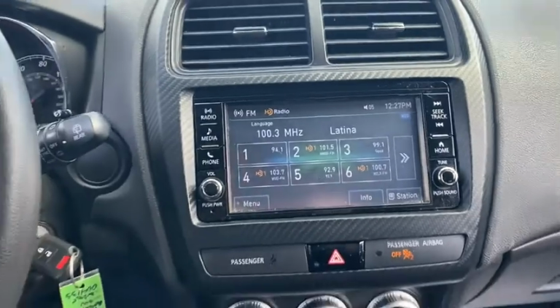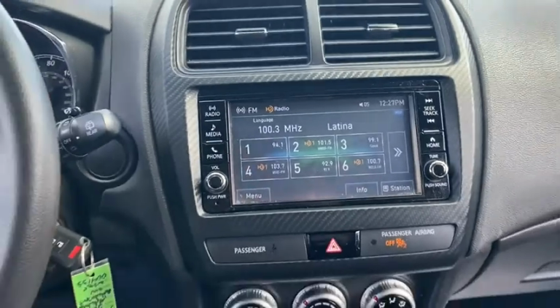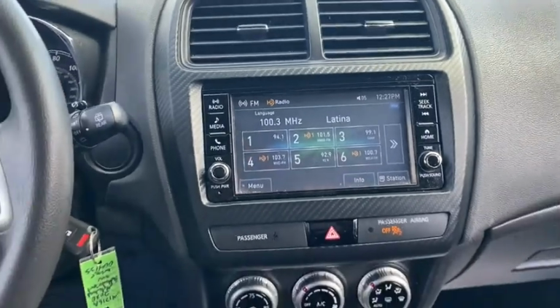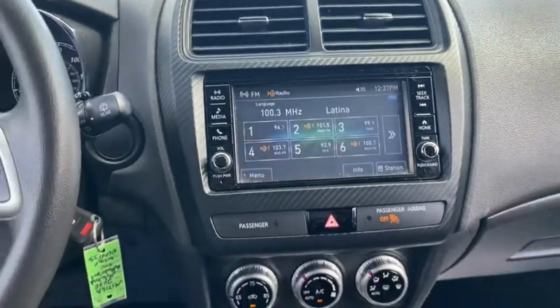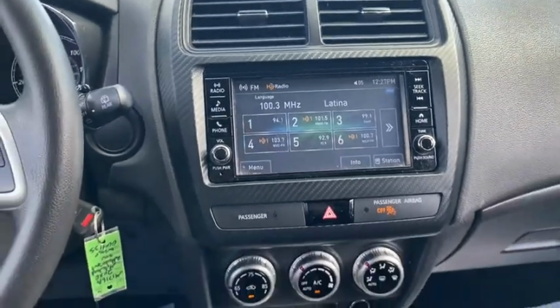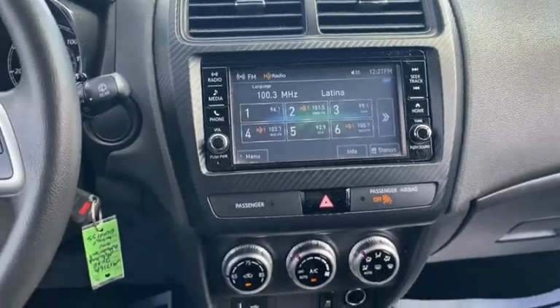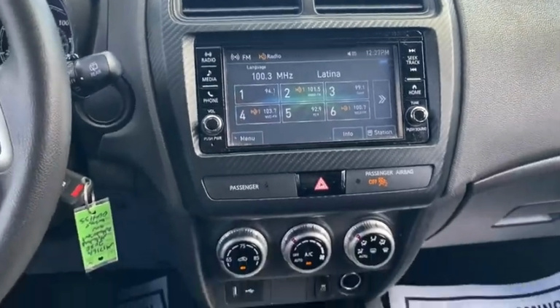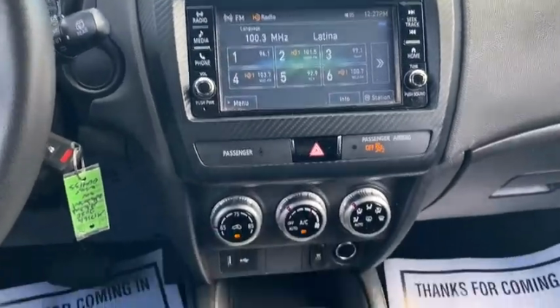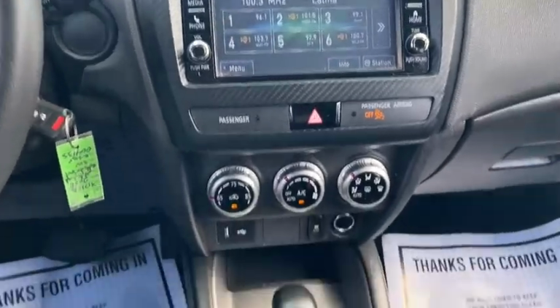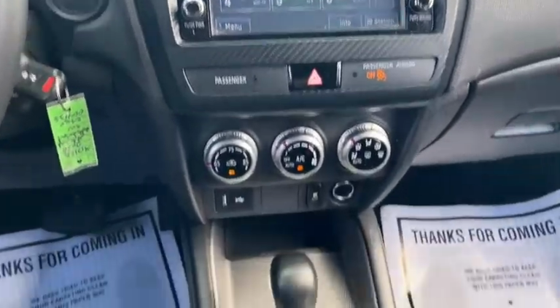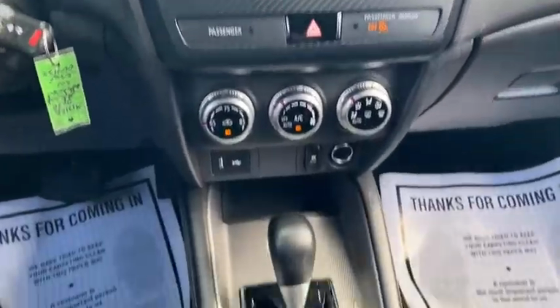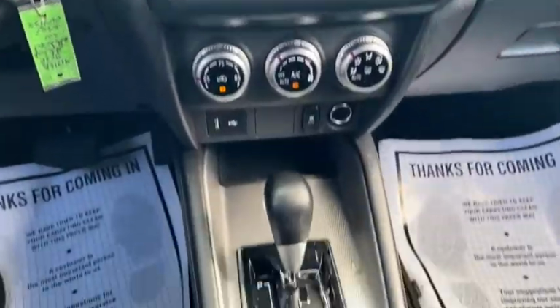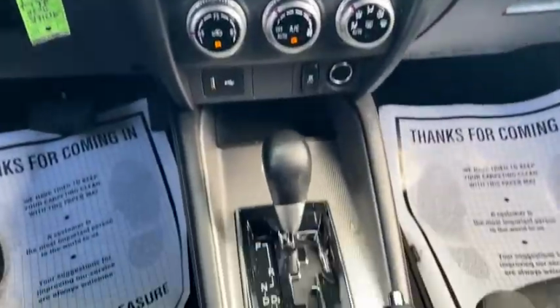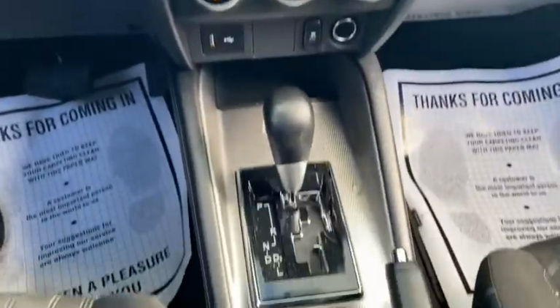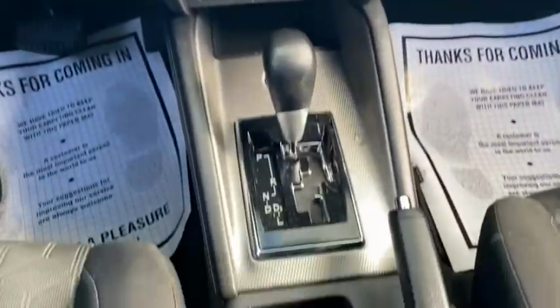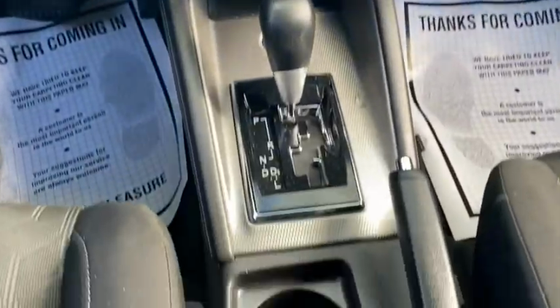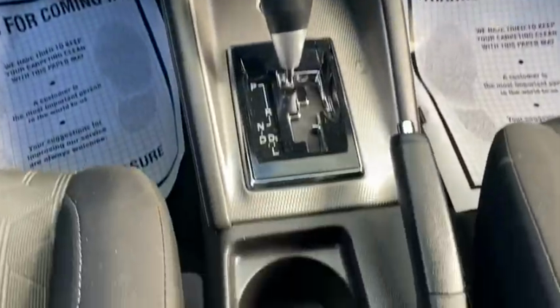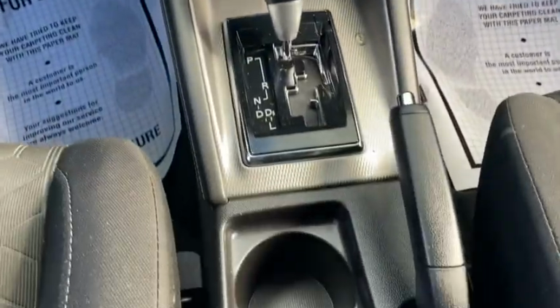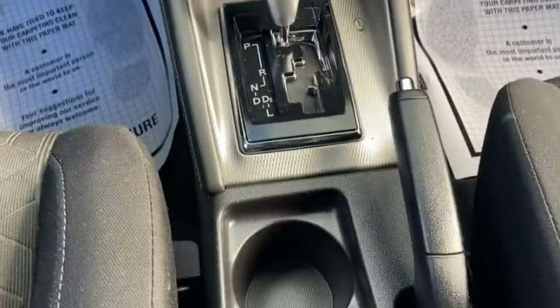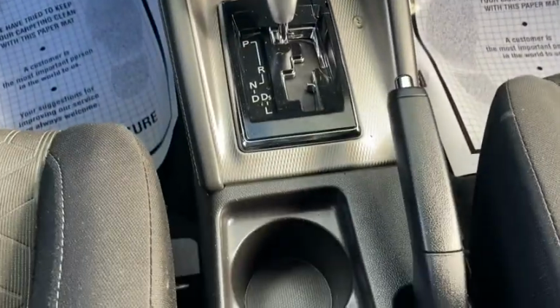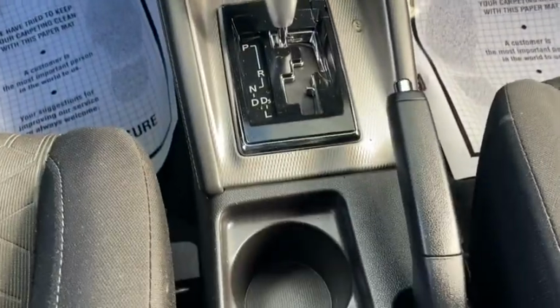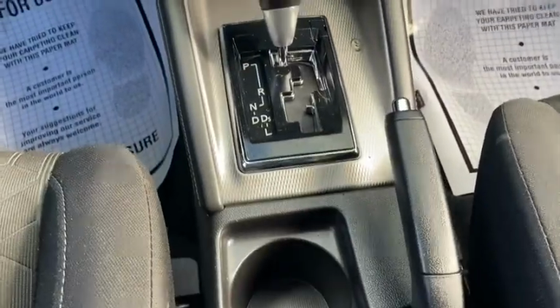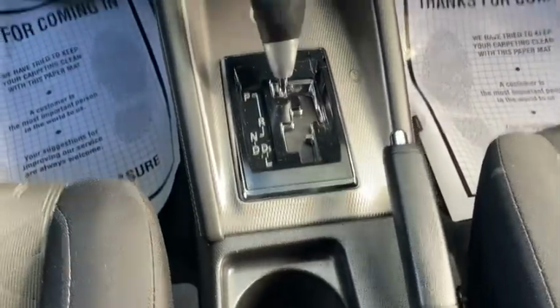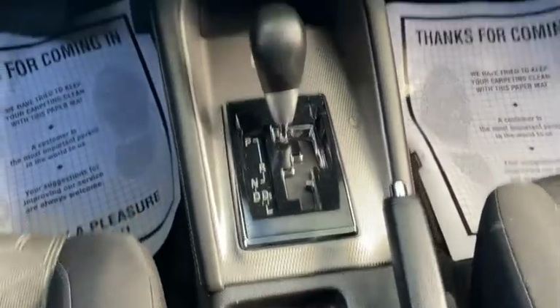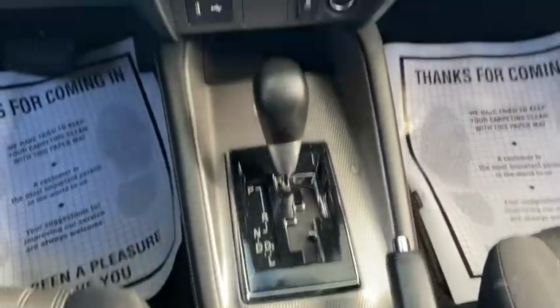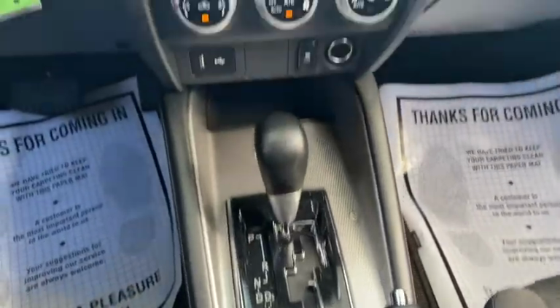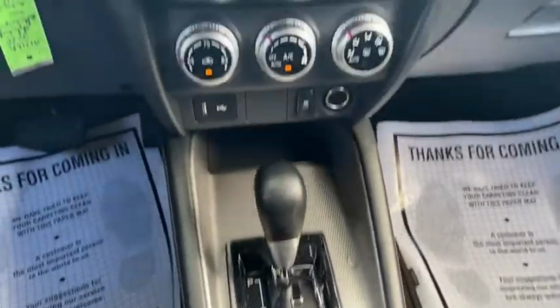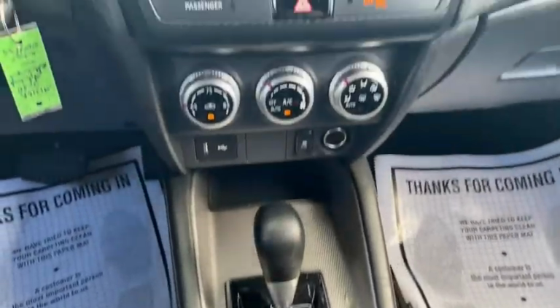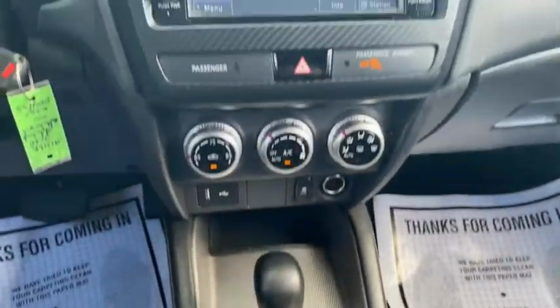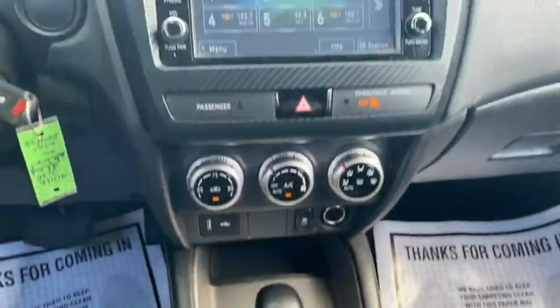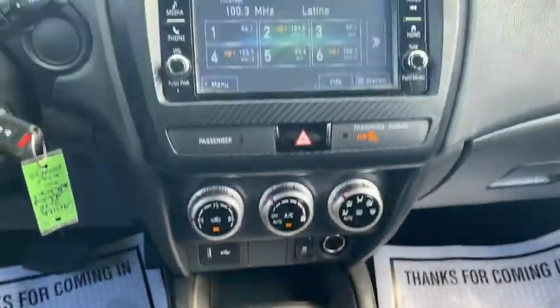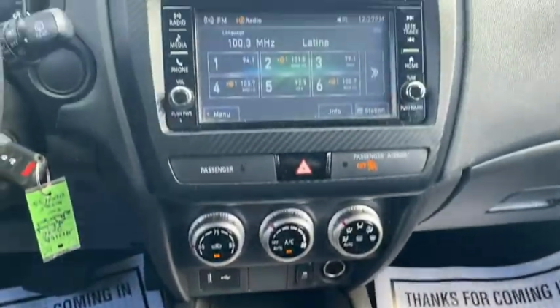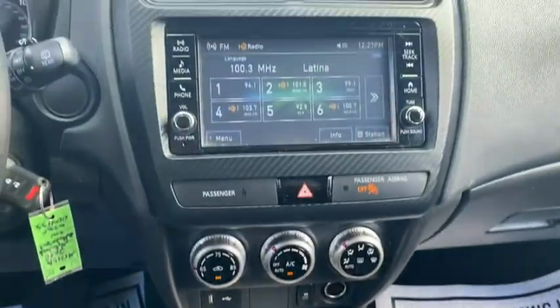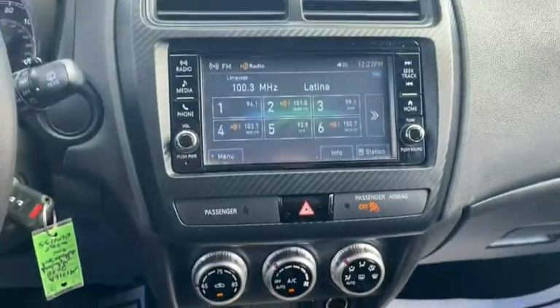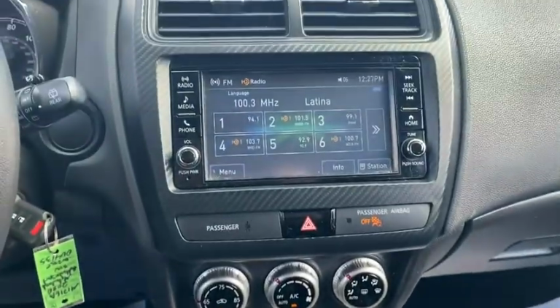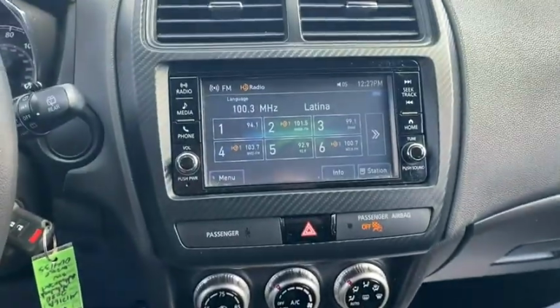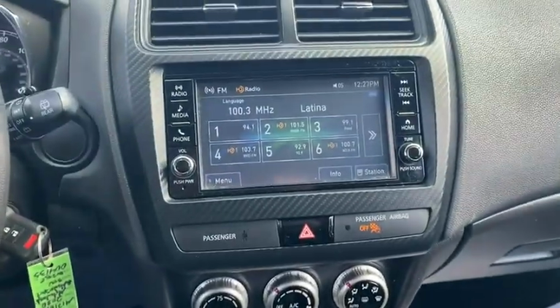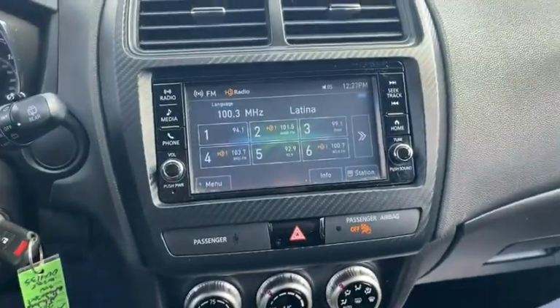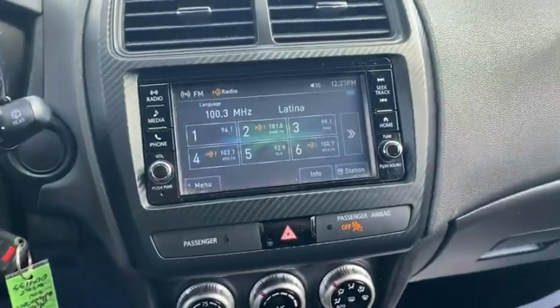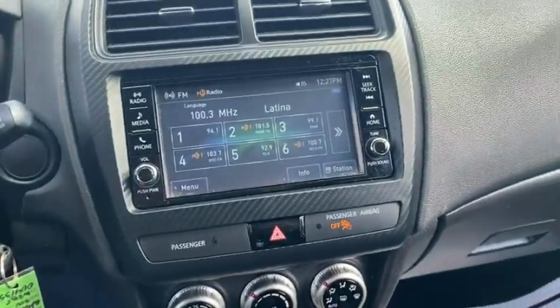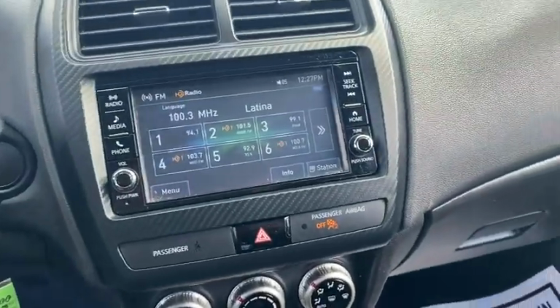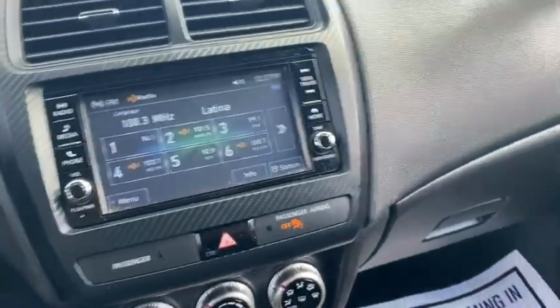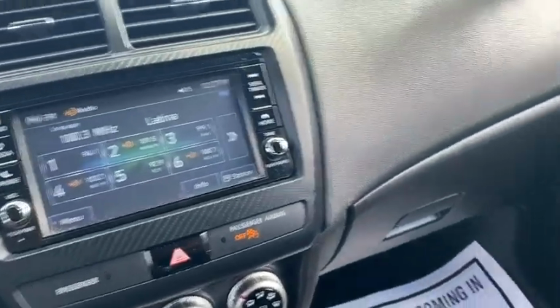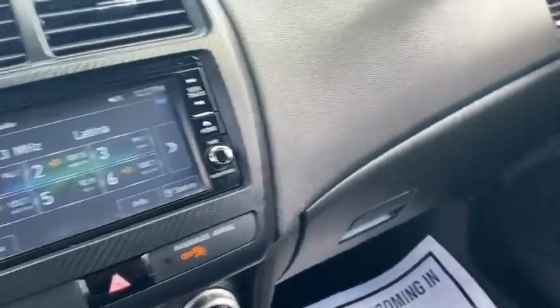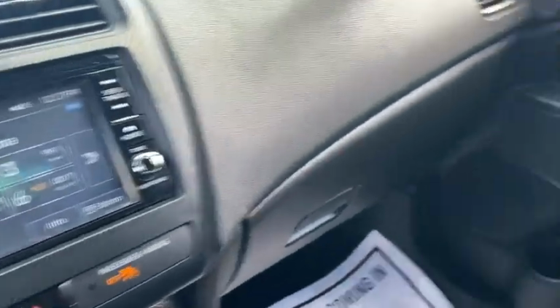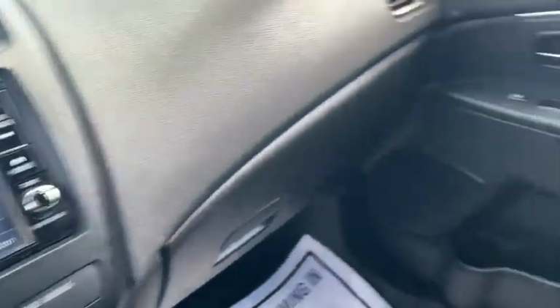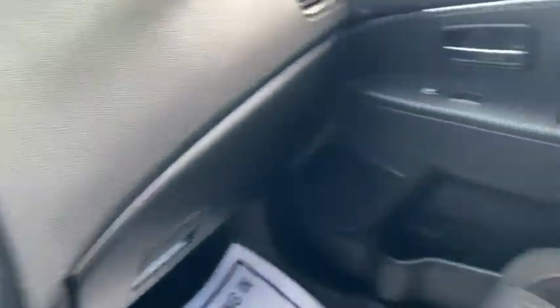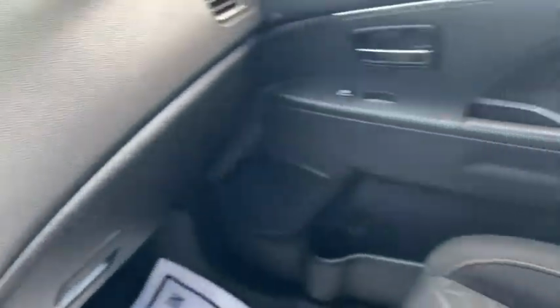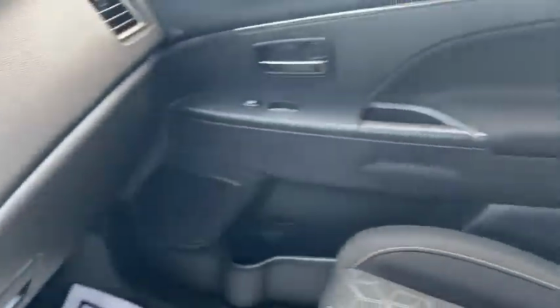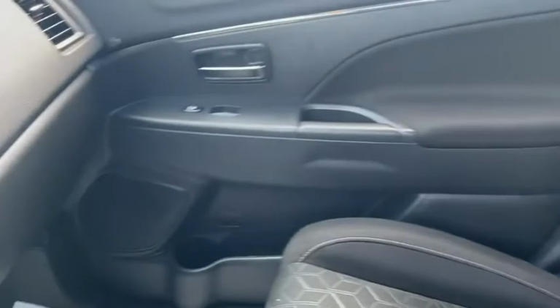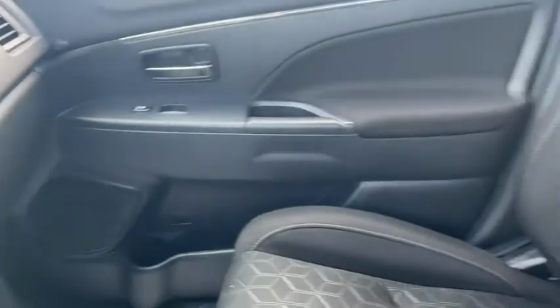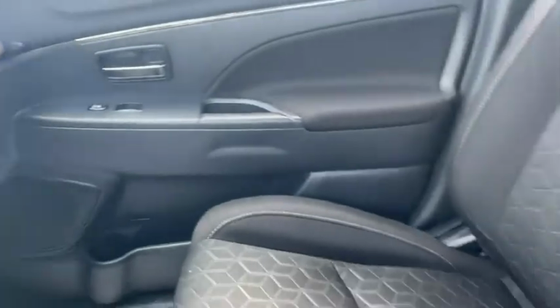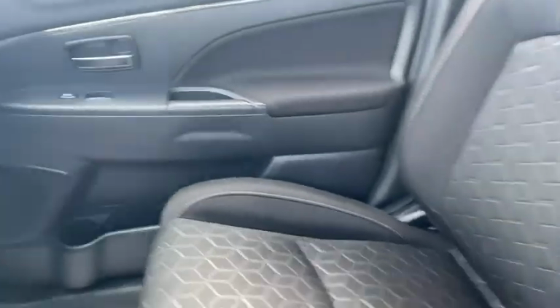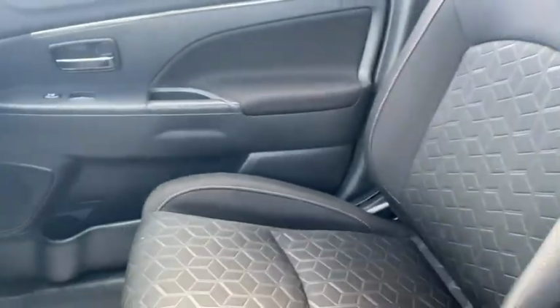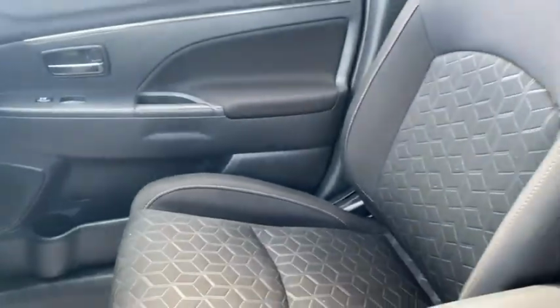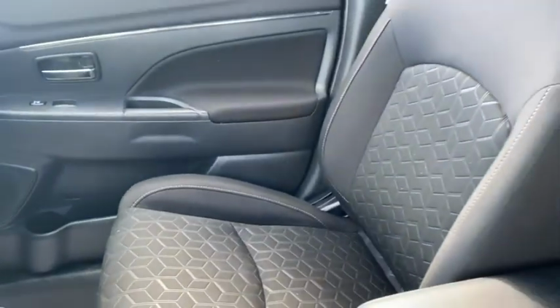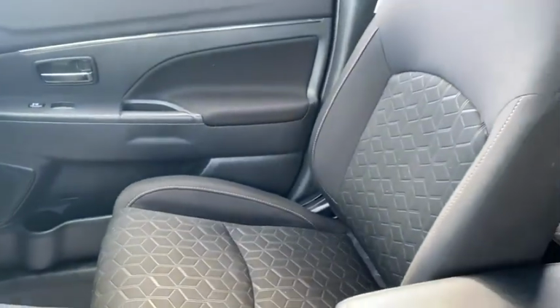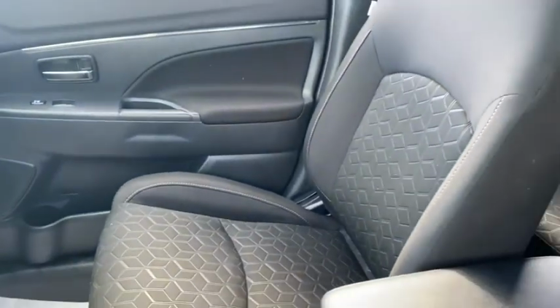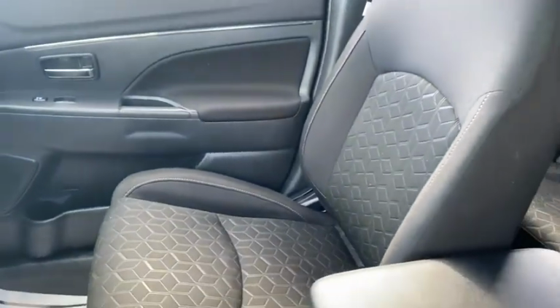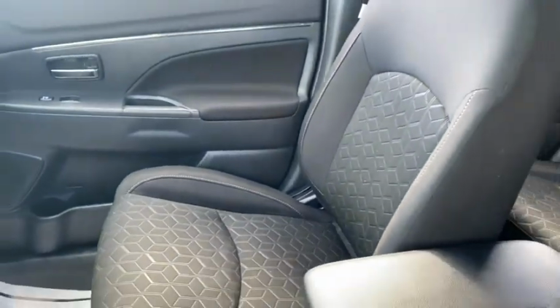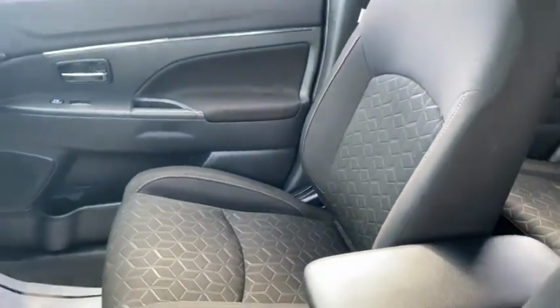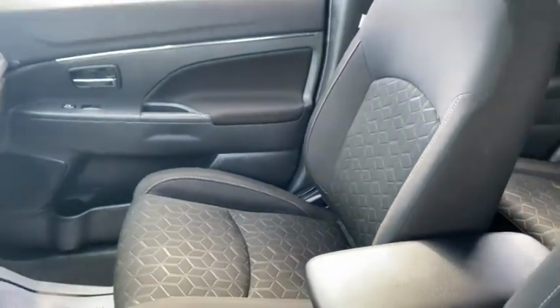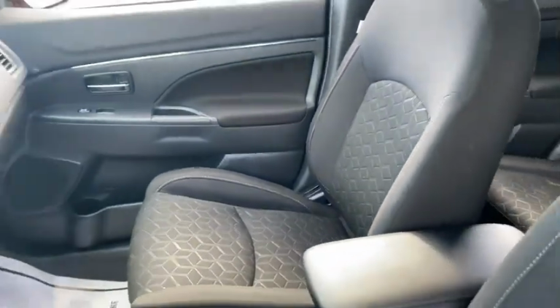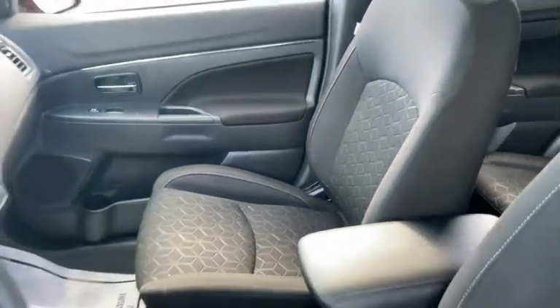This vehicle has less than 20,000 miles. Here are some of this vehicle's great options: back-up camera,